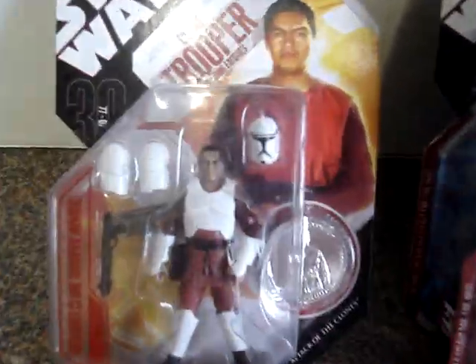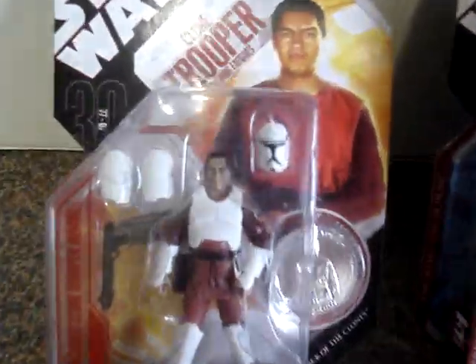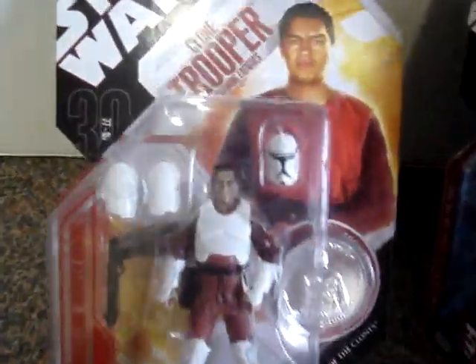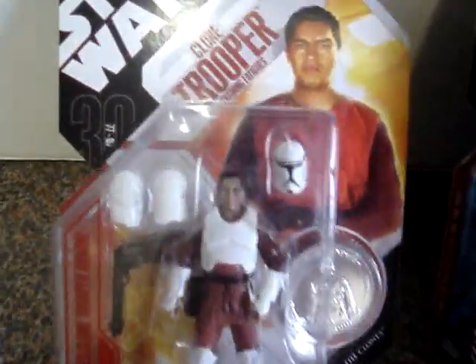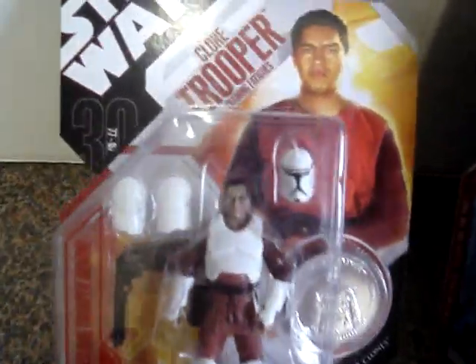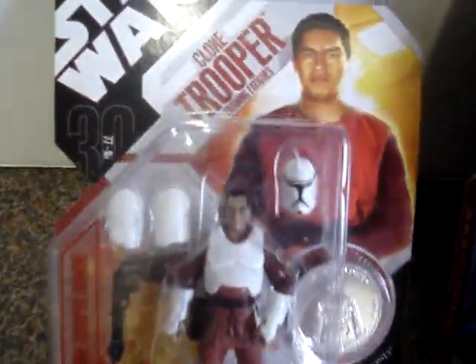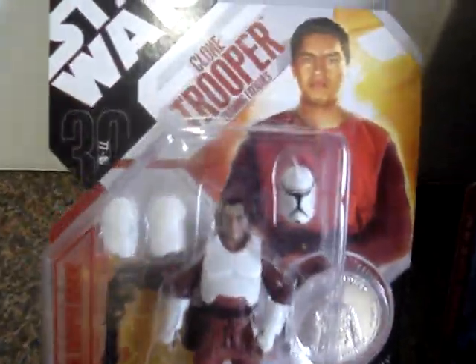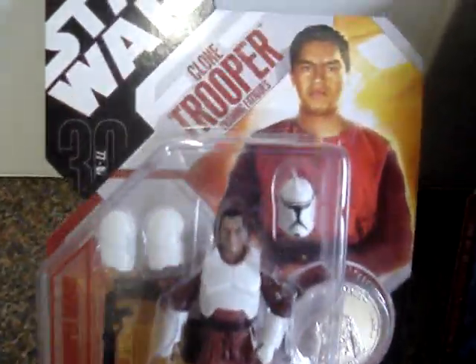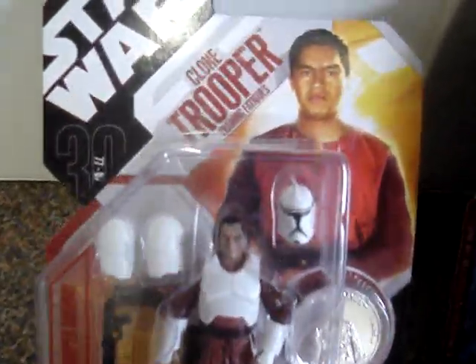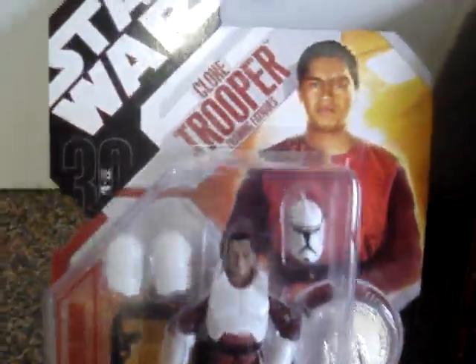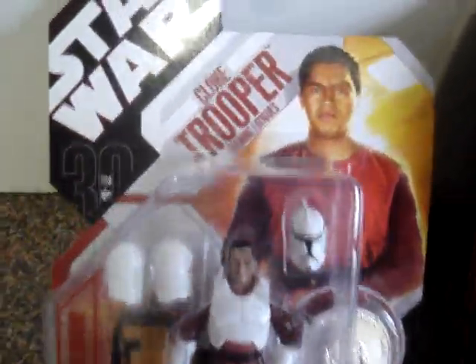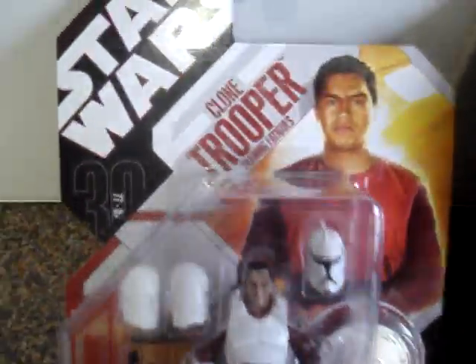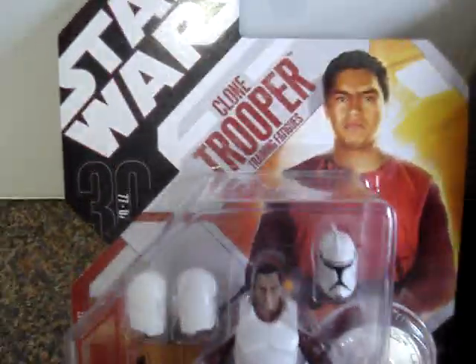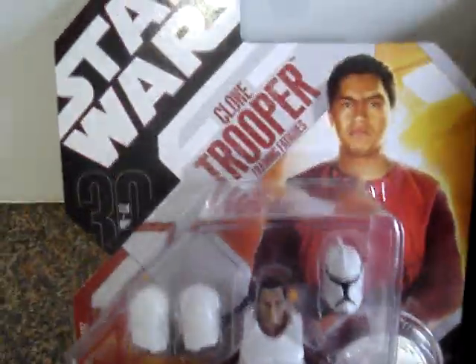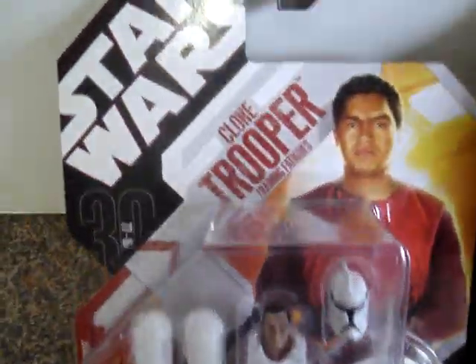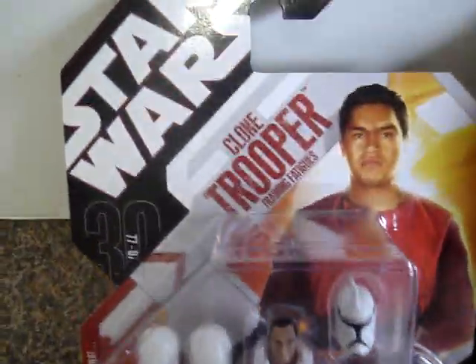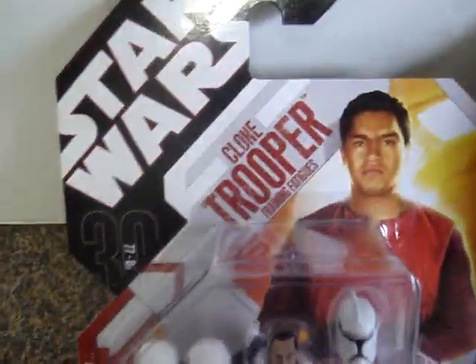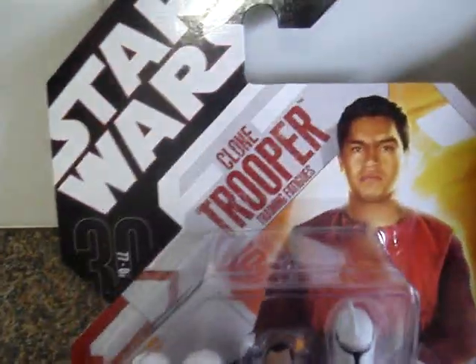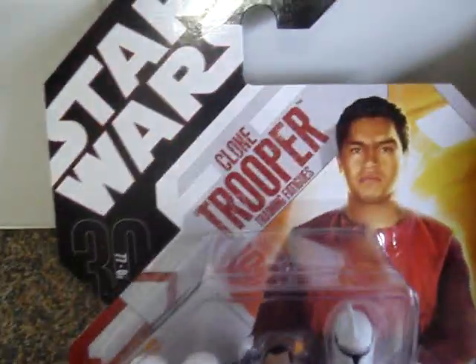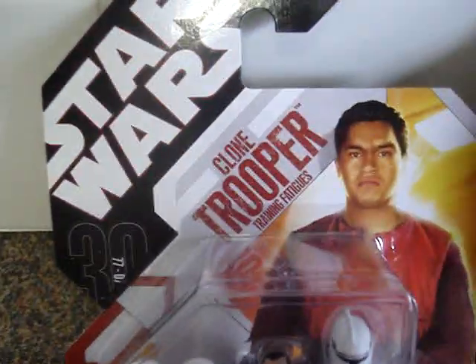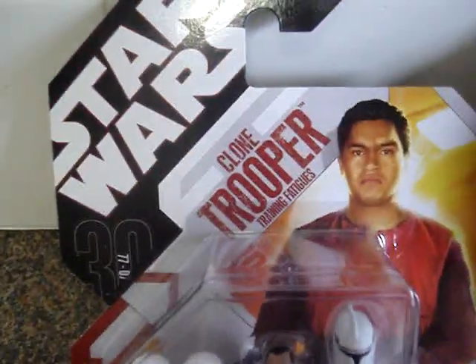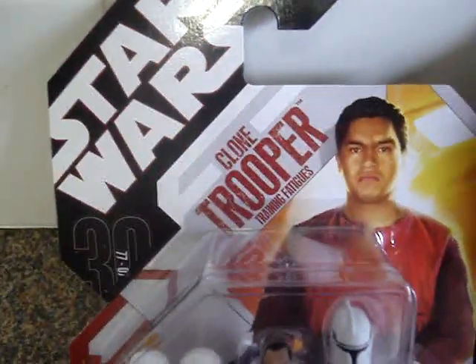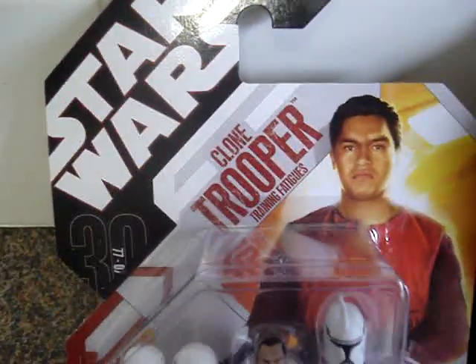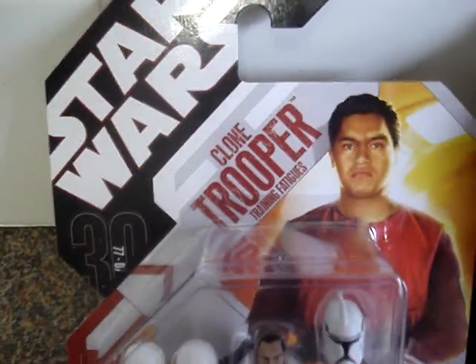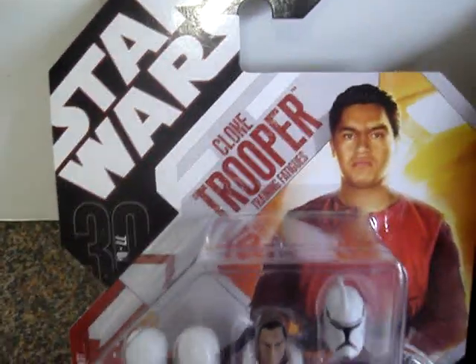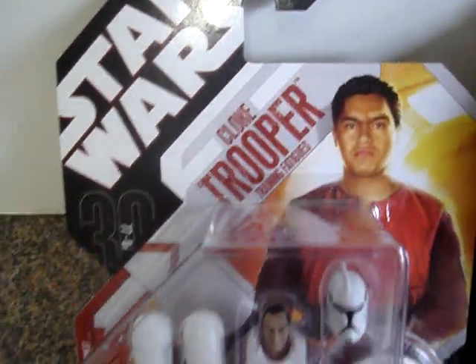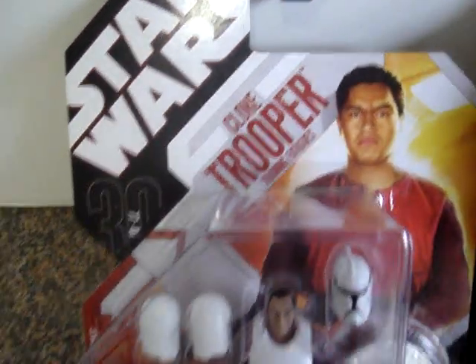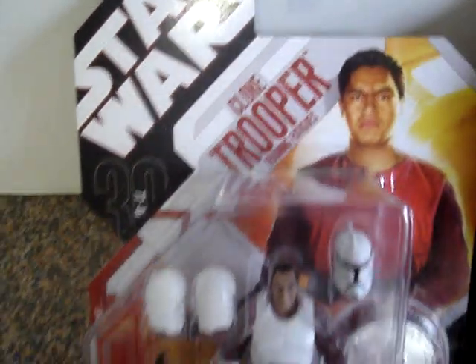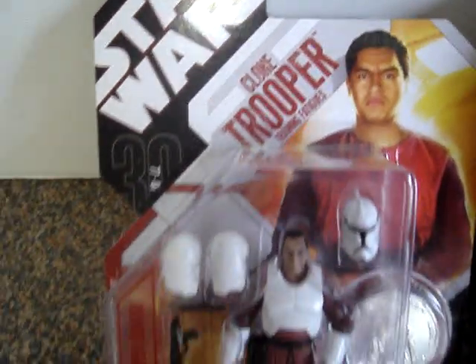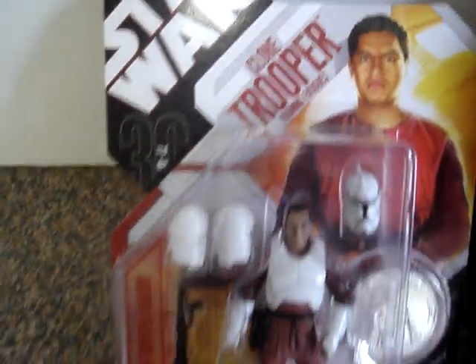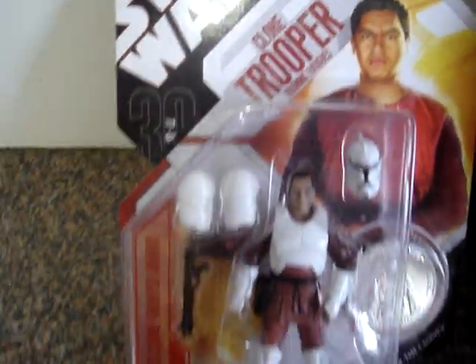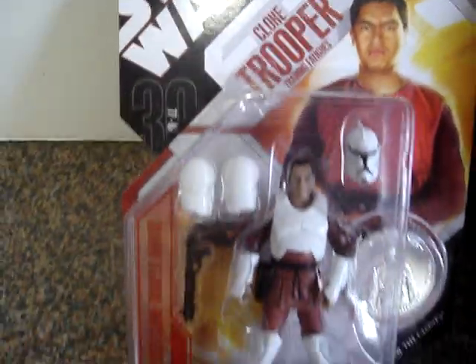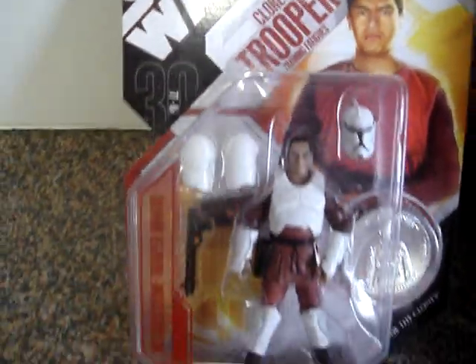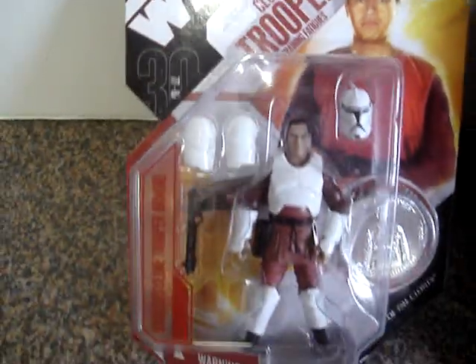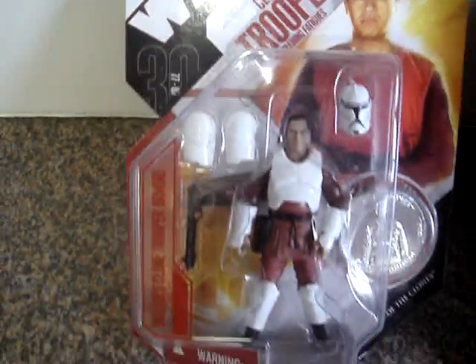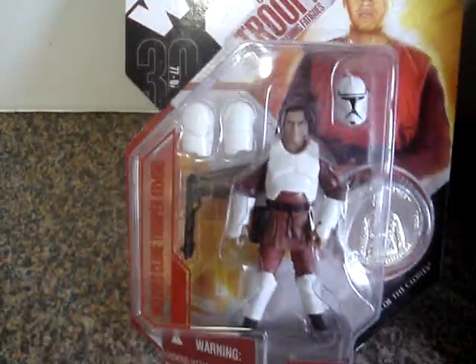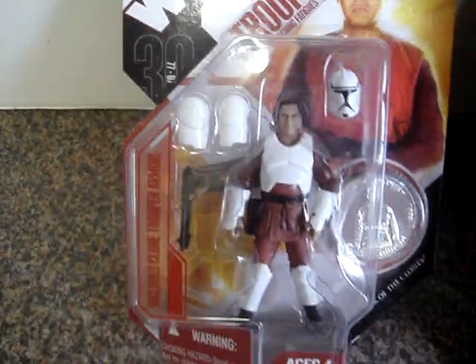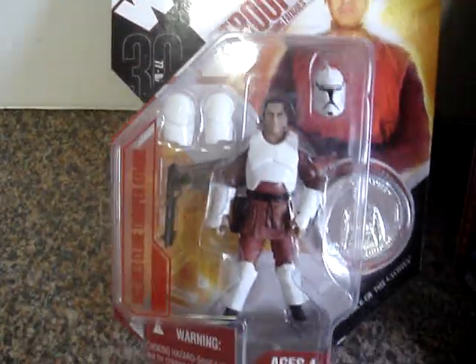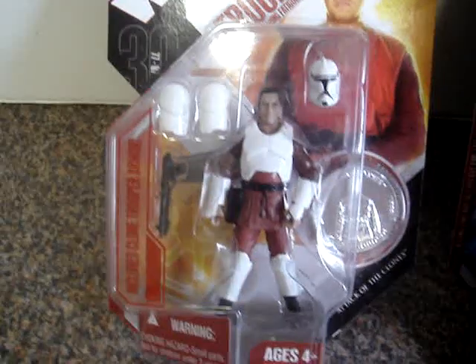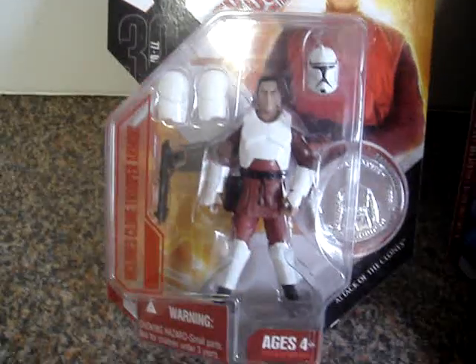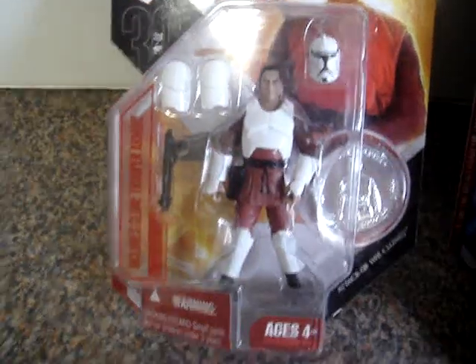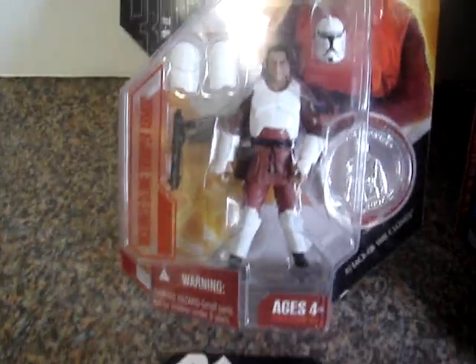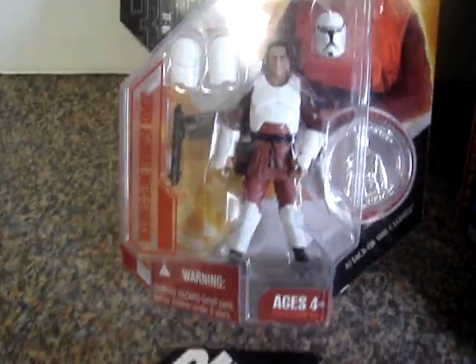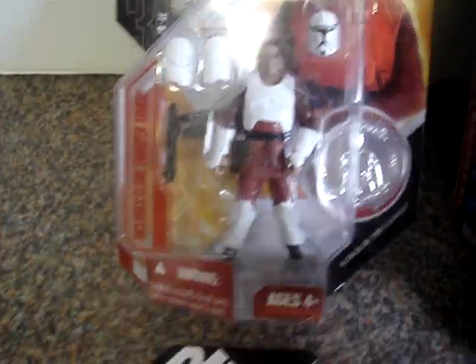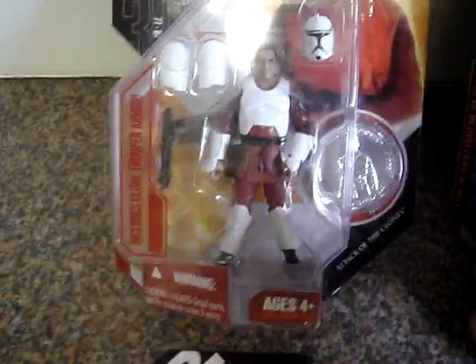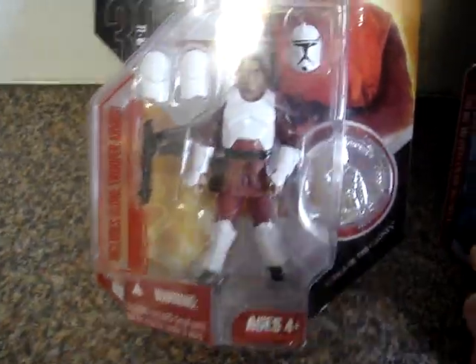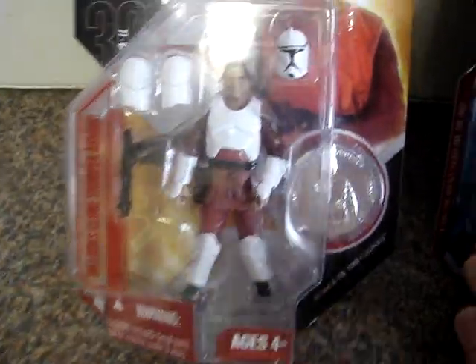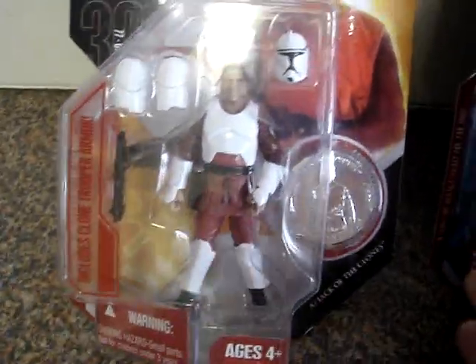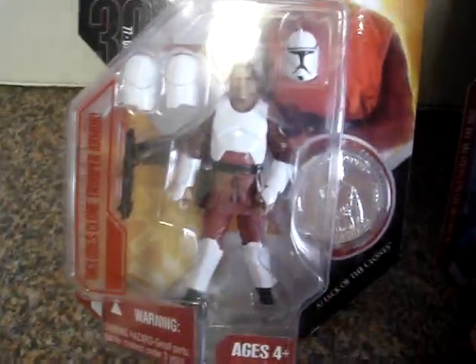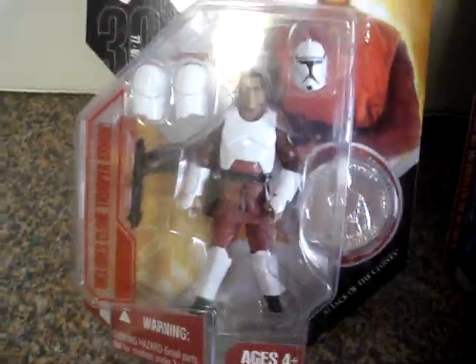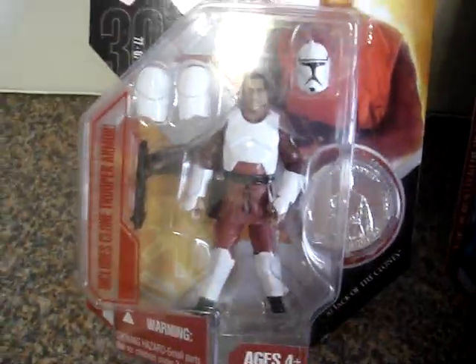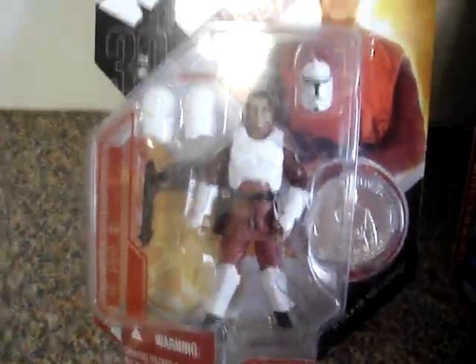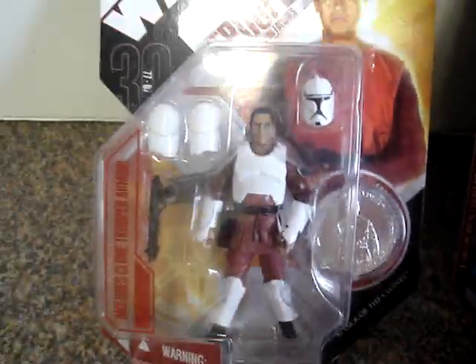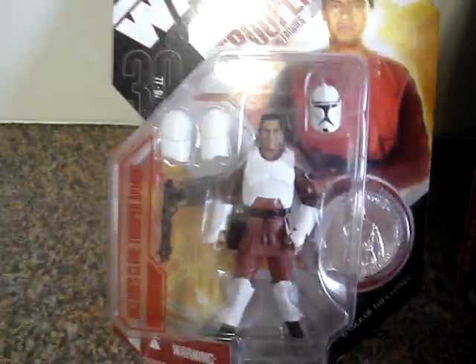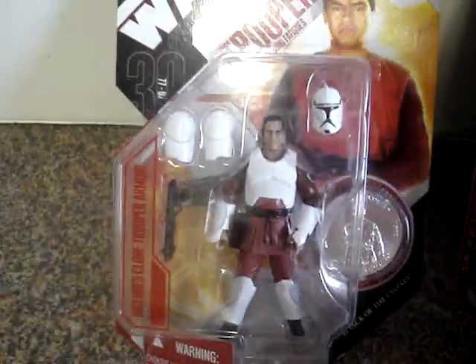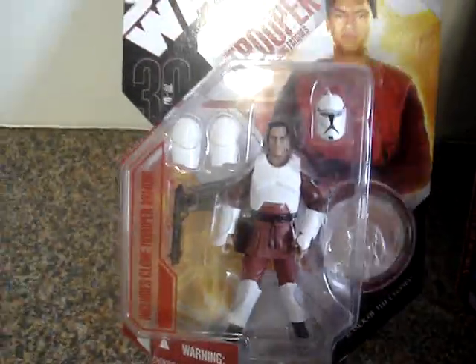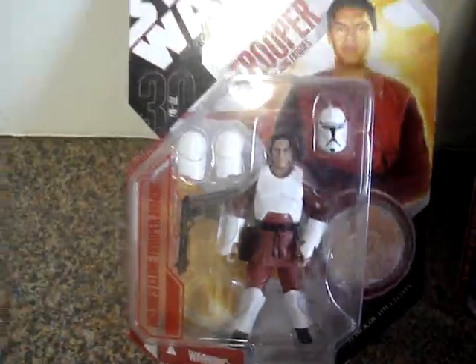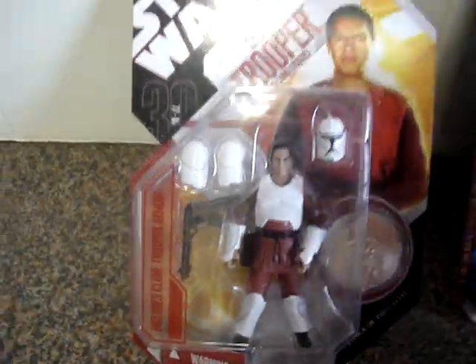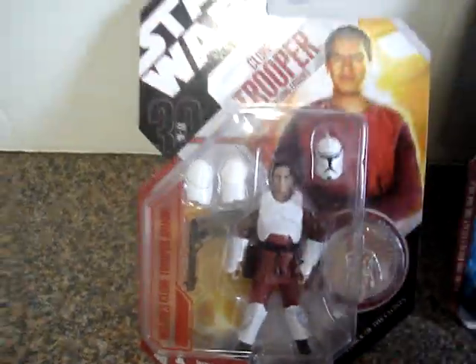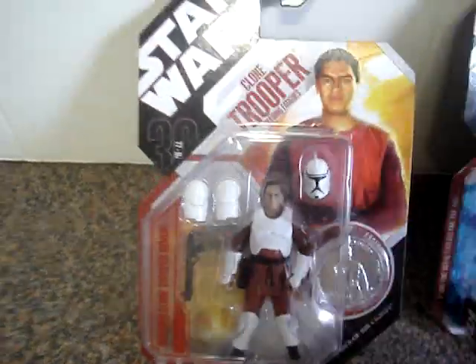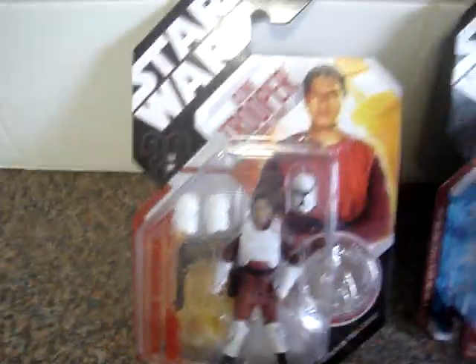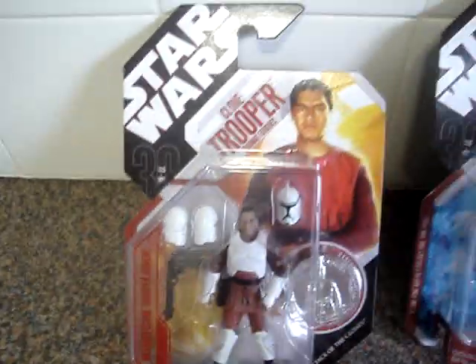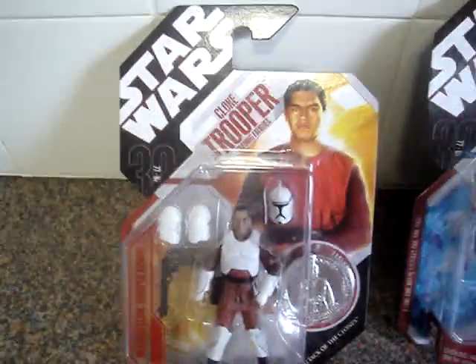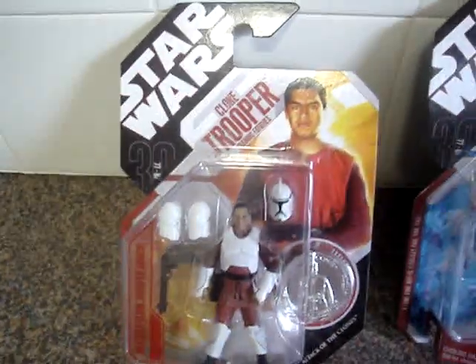That's the clone trooper training fatigues. Pretty cool — might get another one of that one.